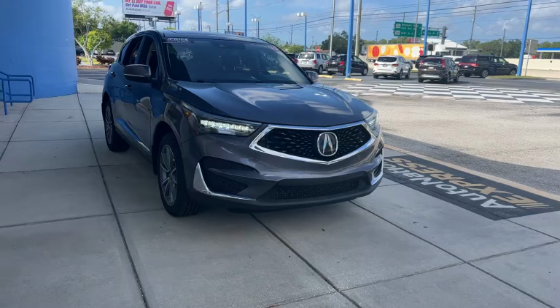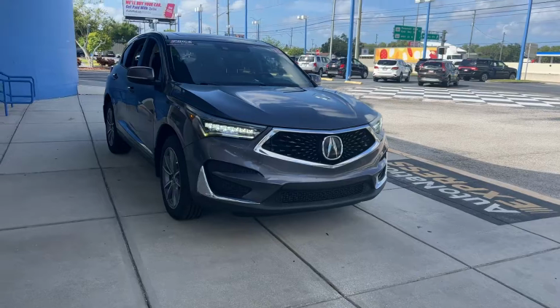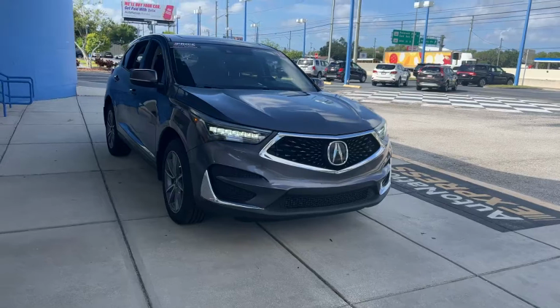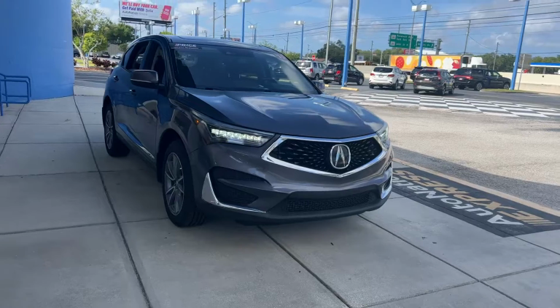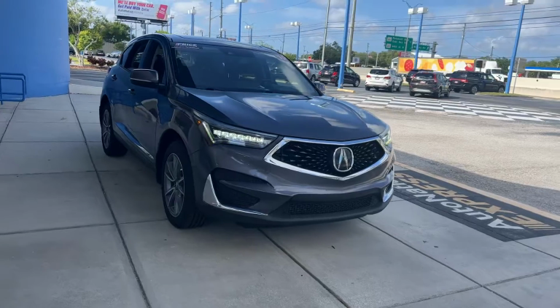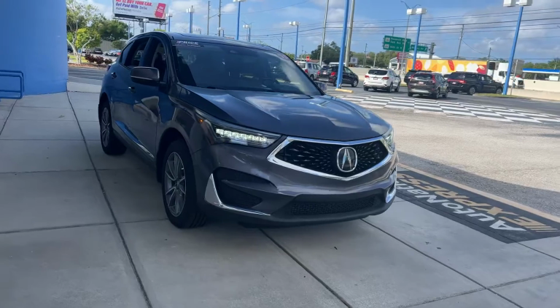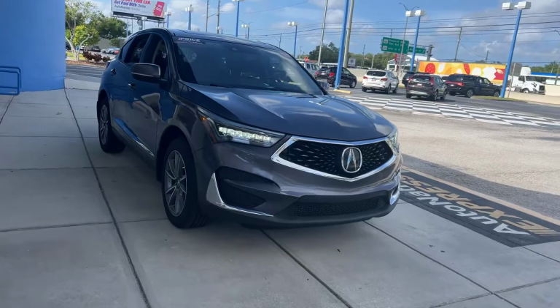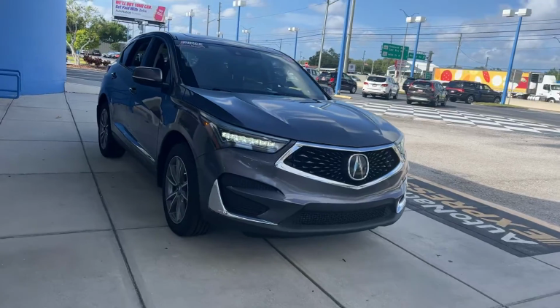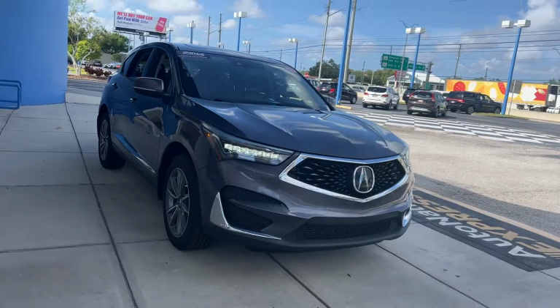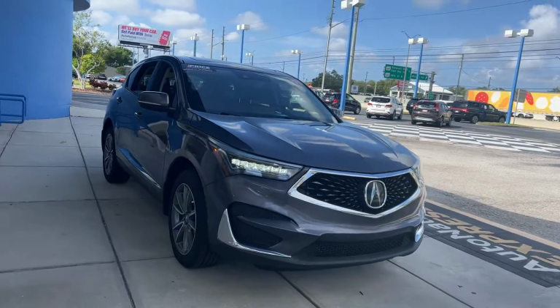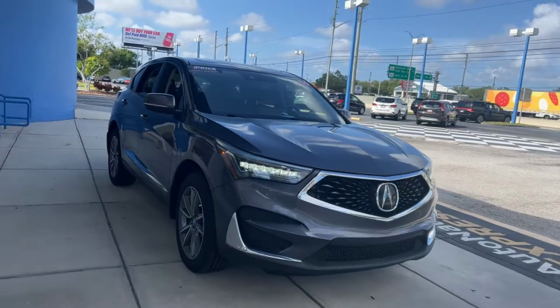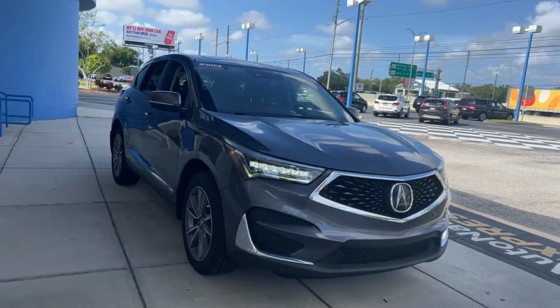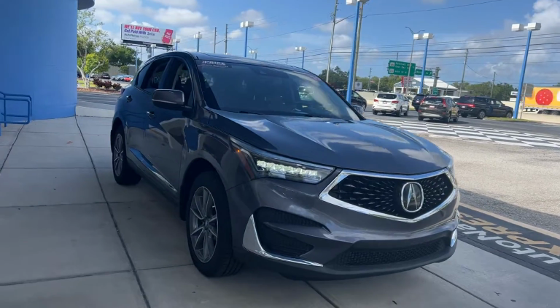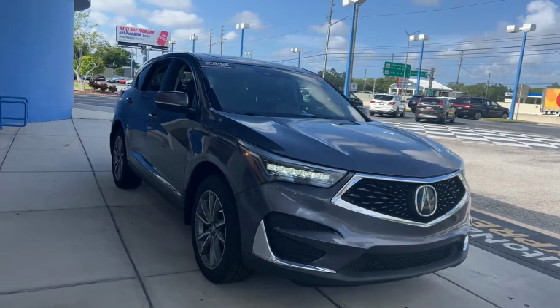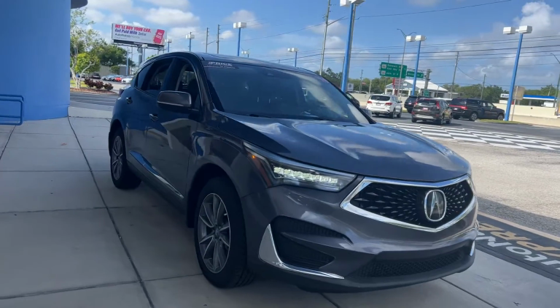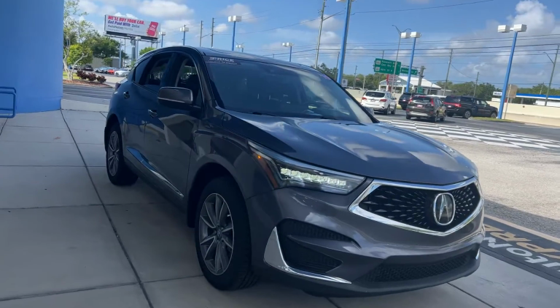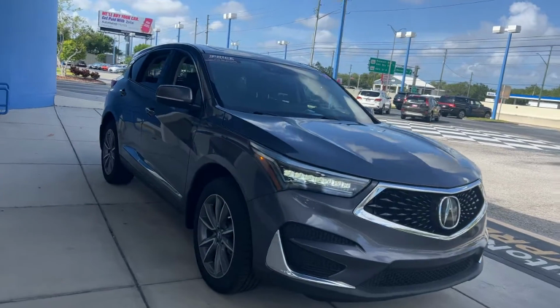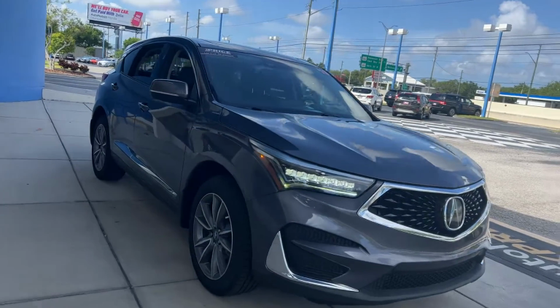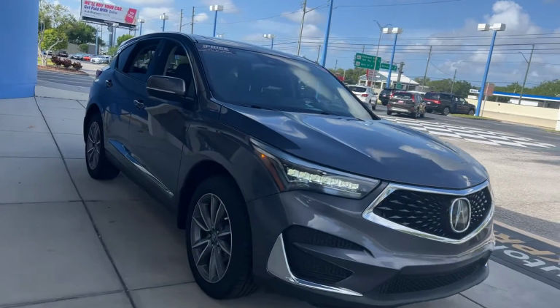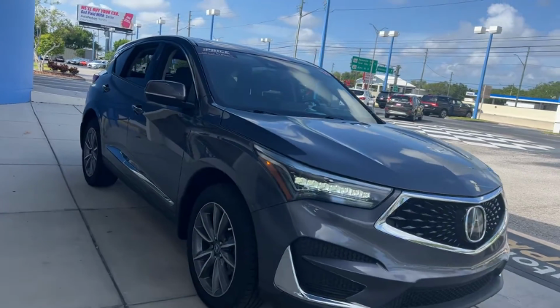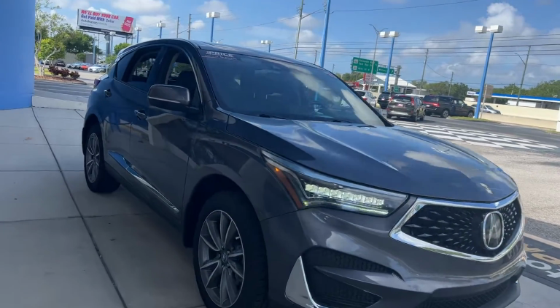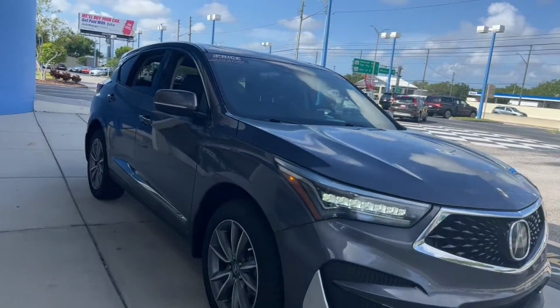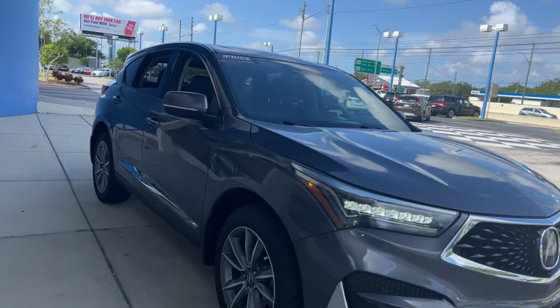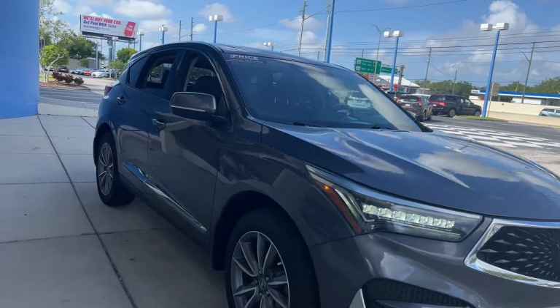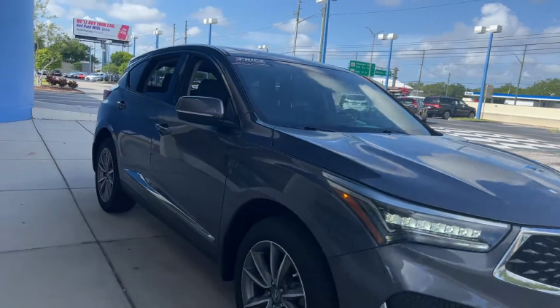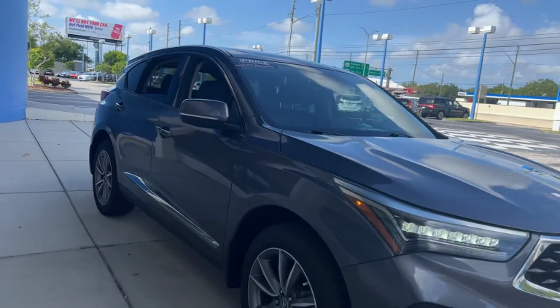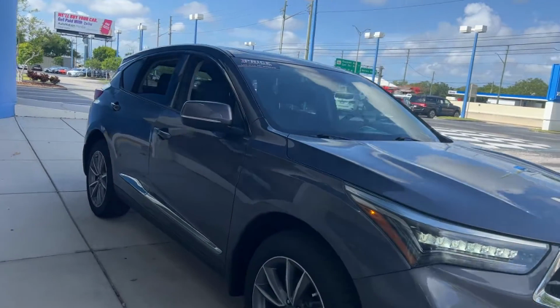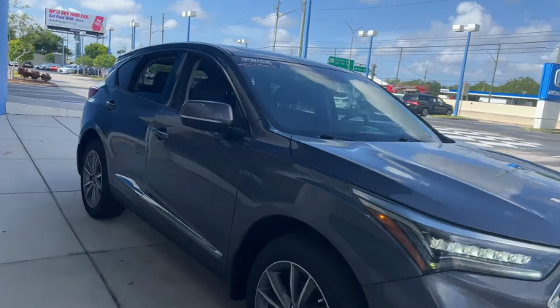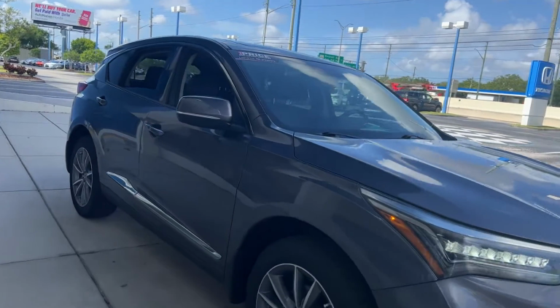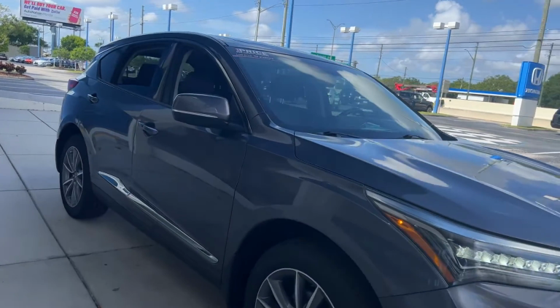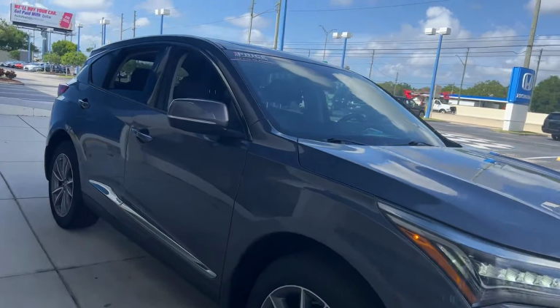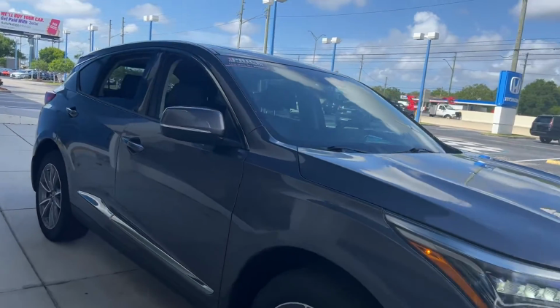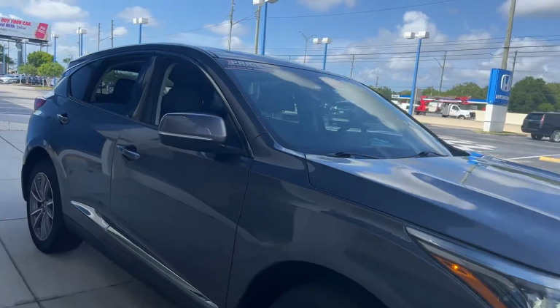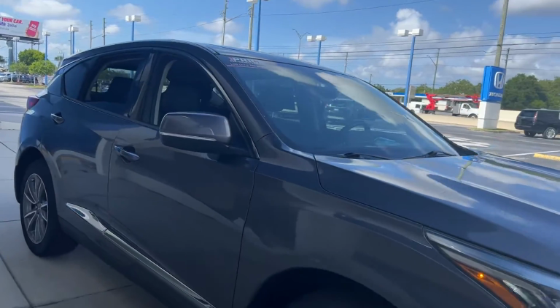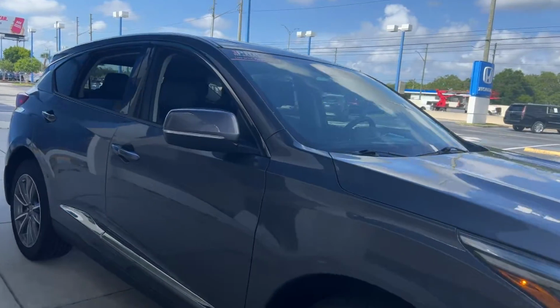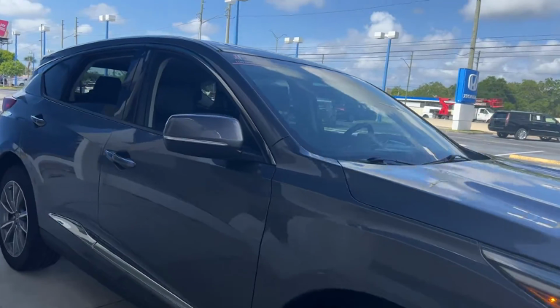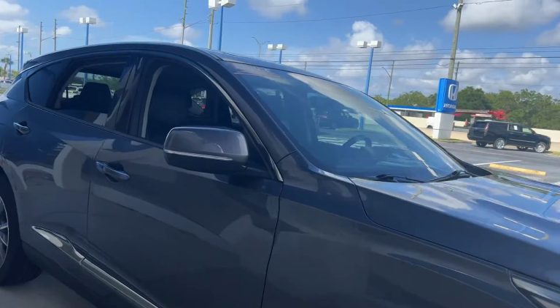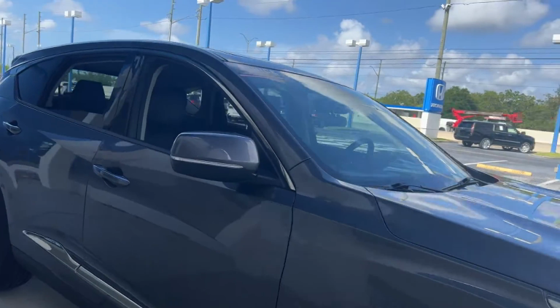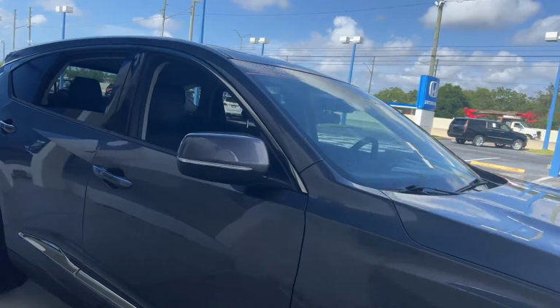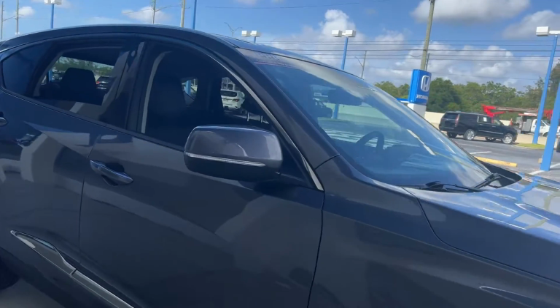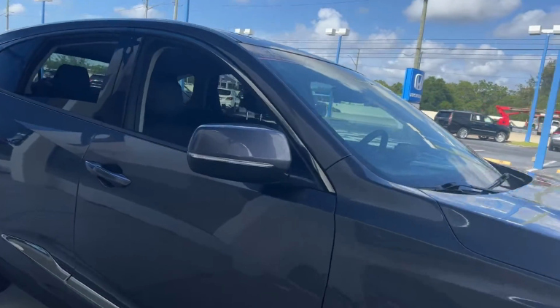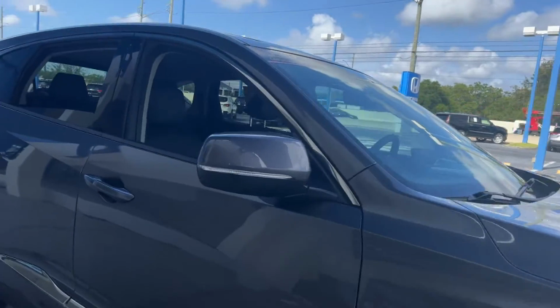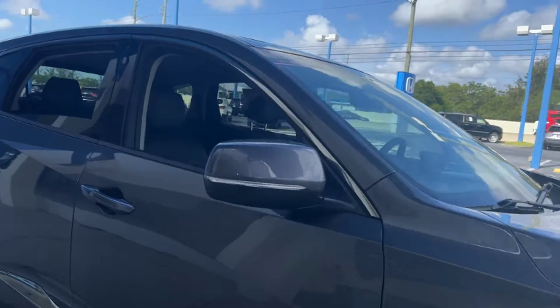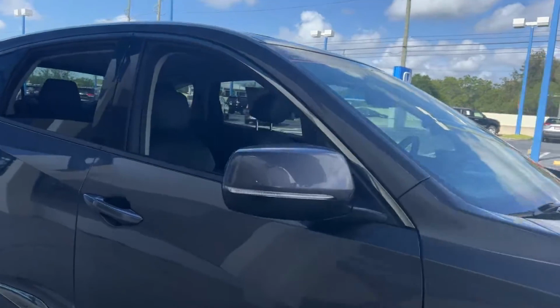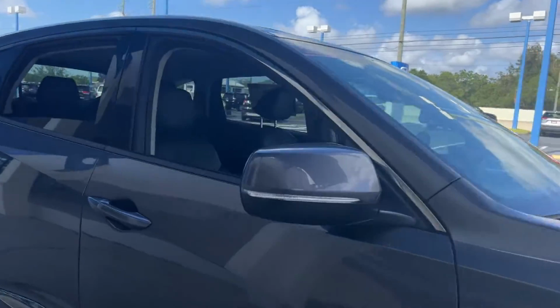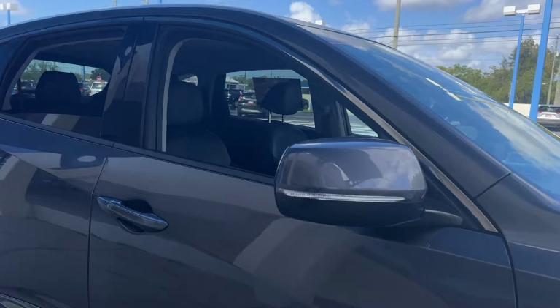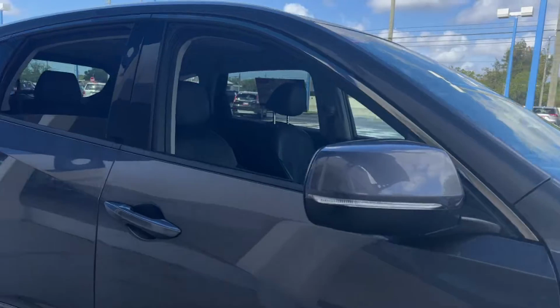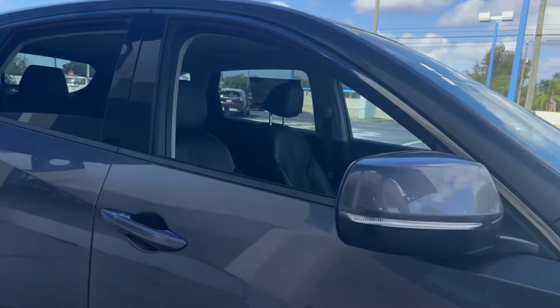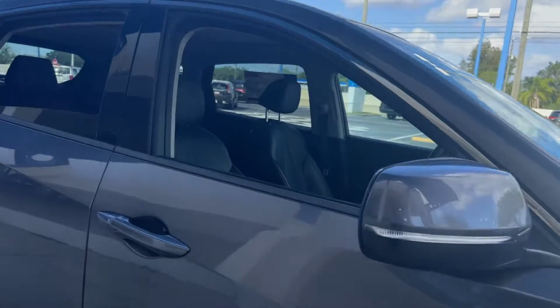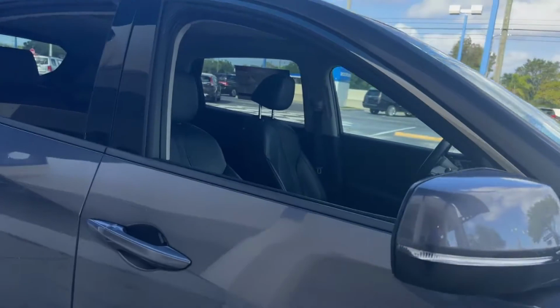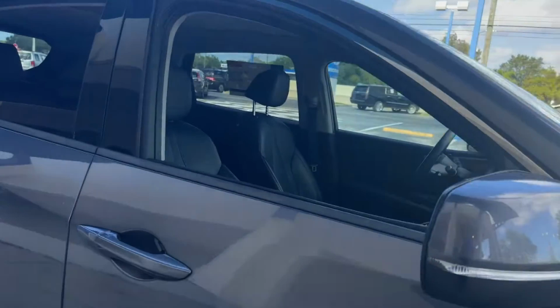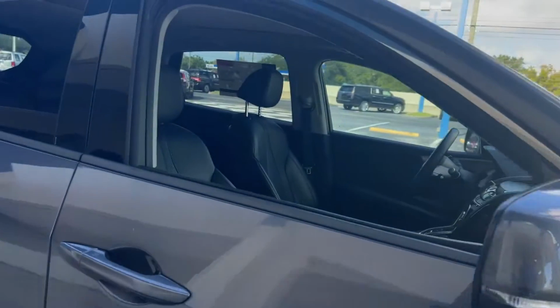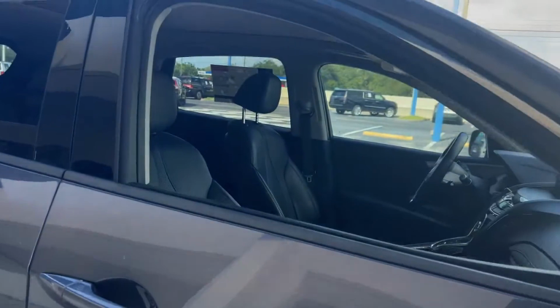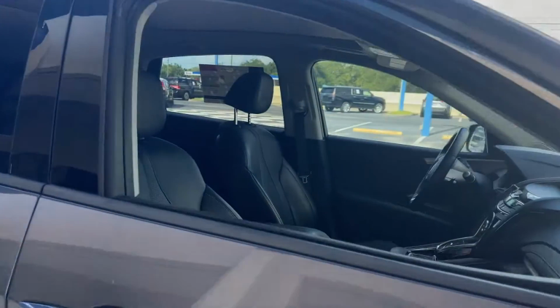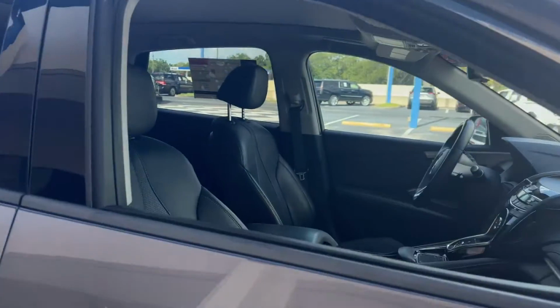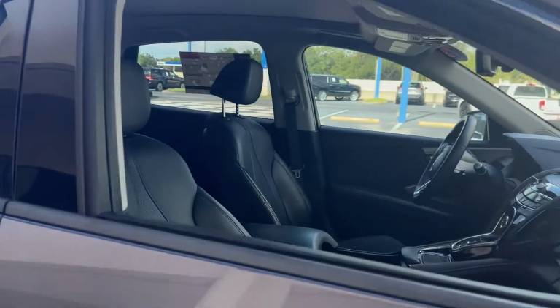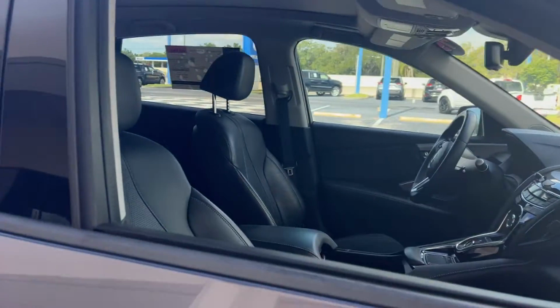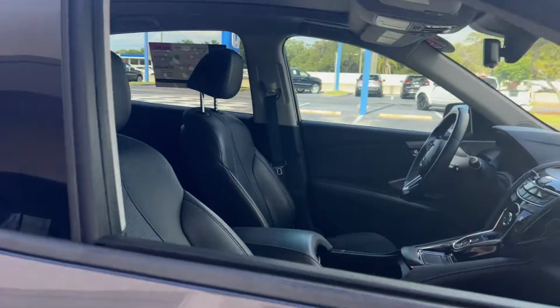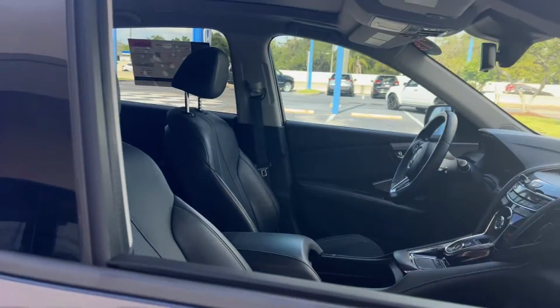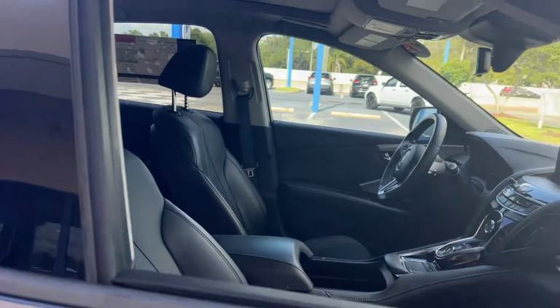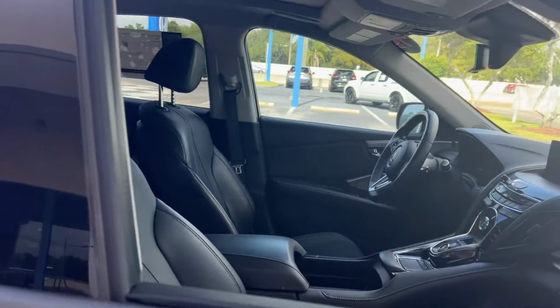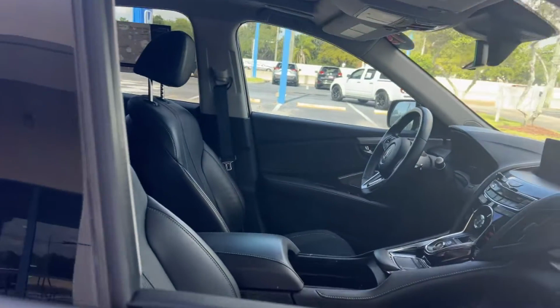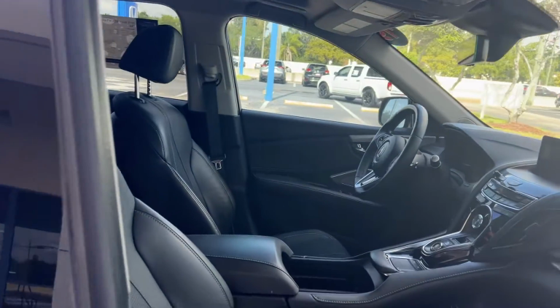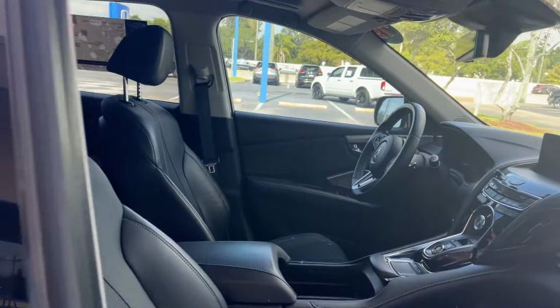This is a 2019 Acura RDX. Gray over black leather interior.